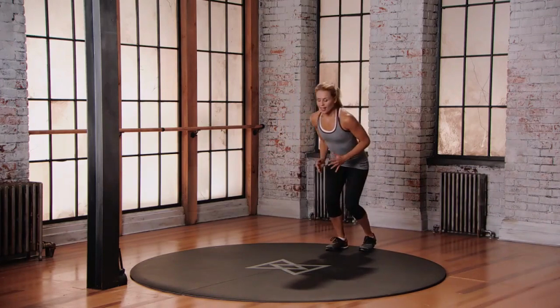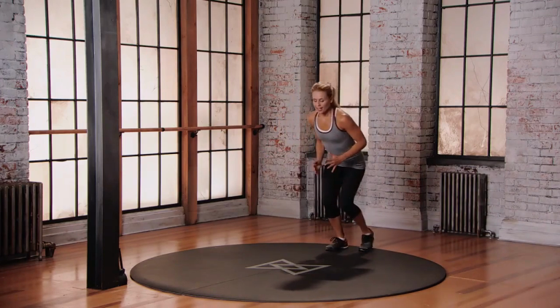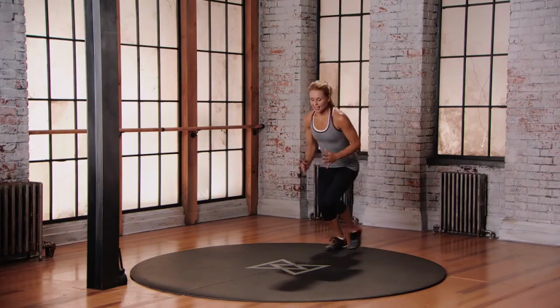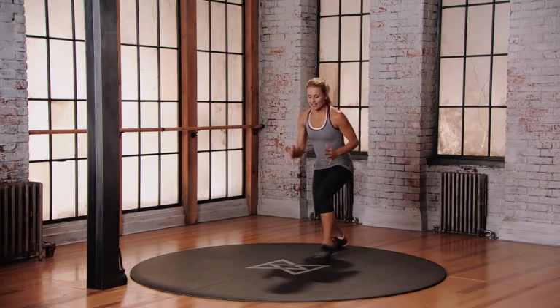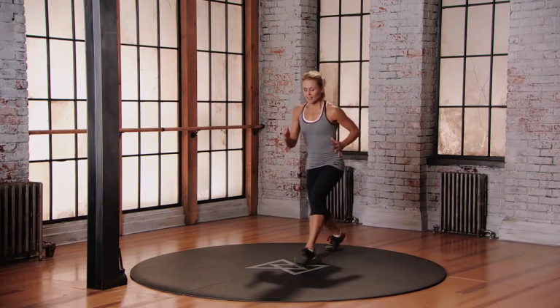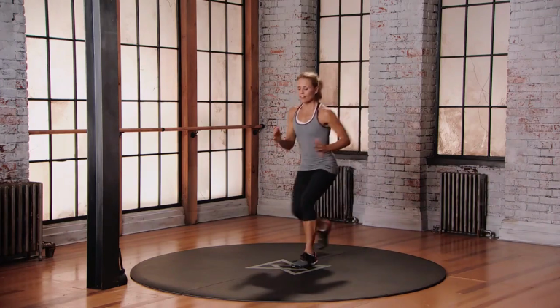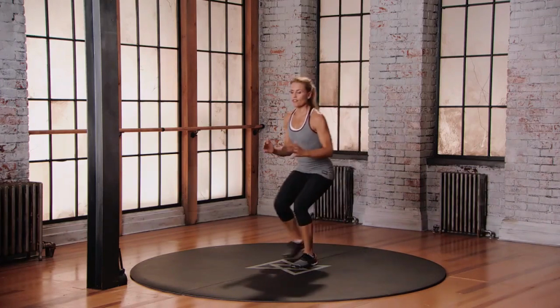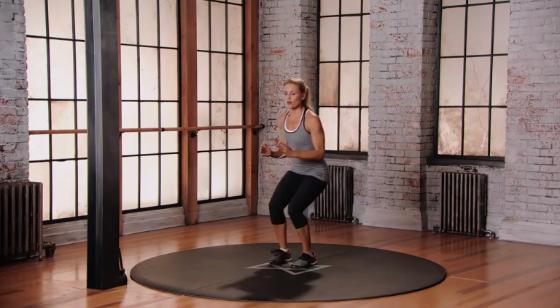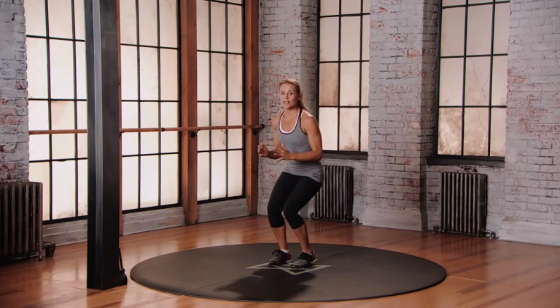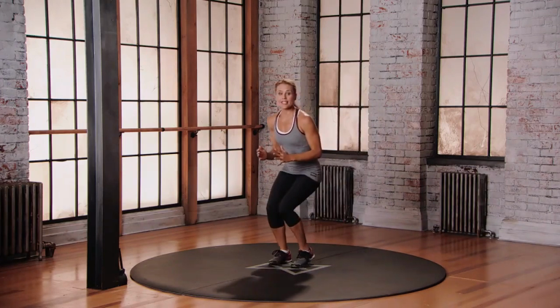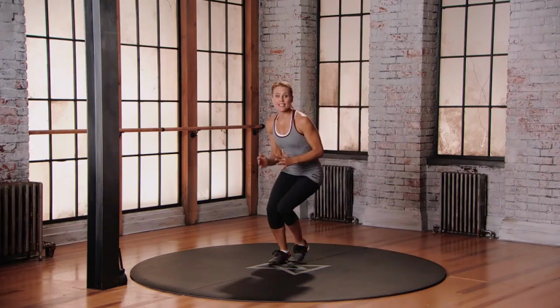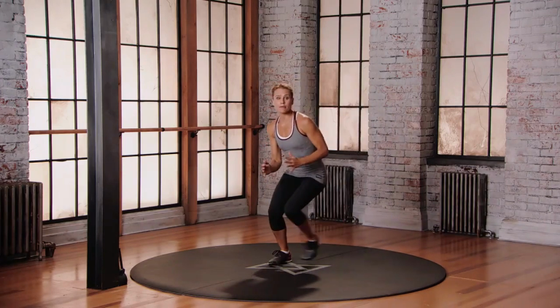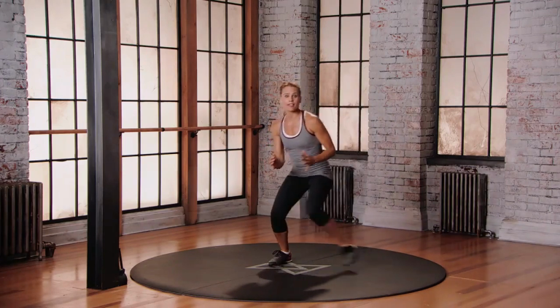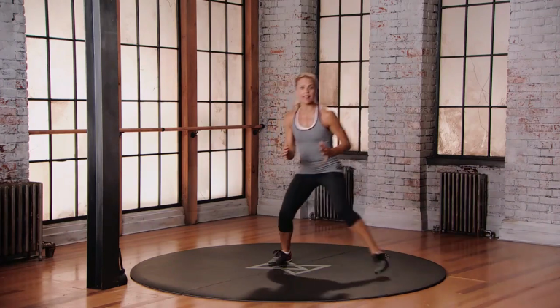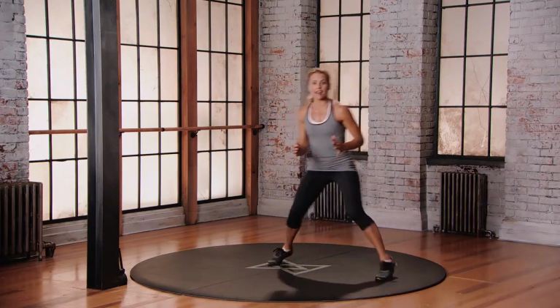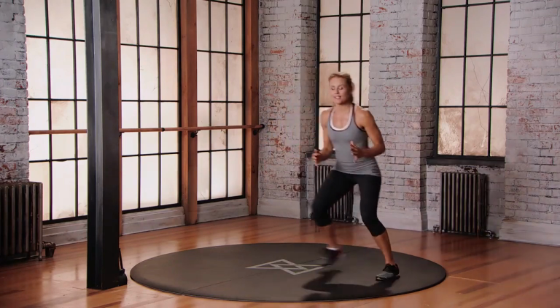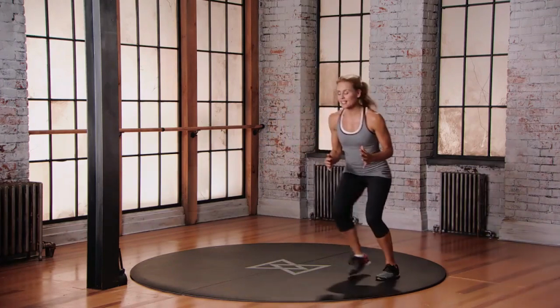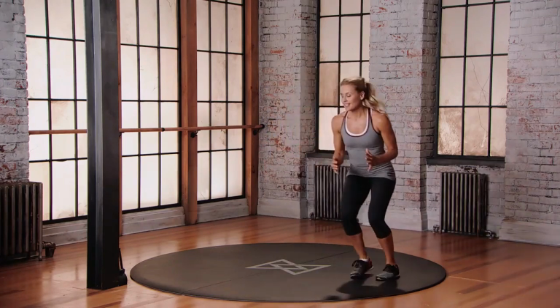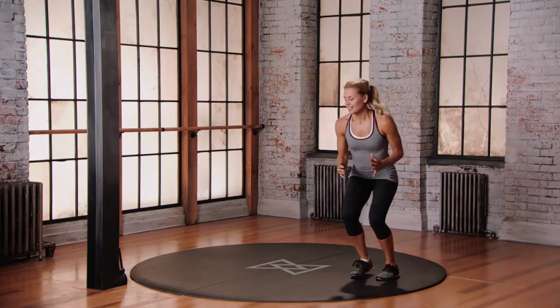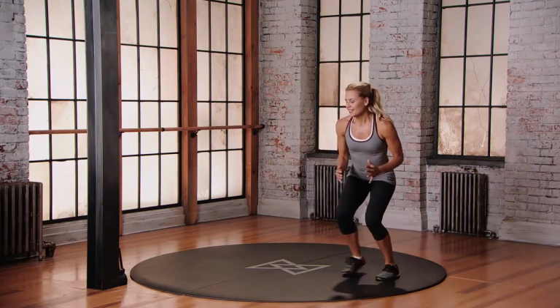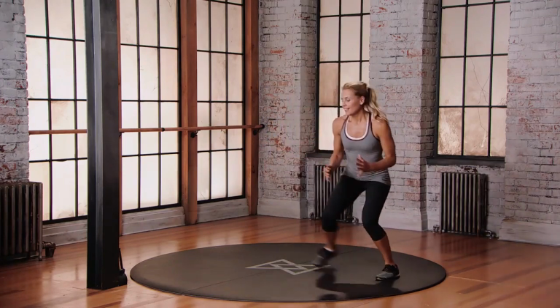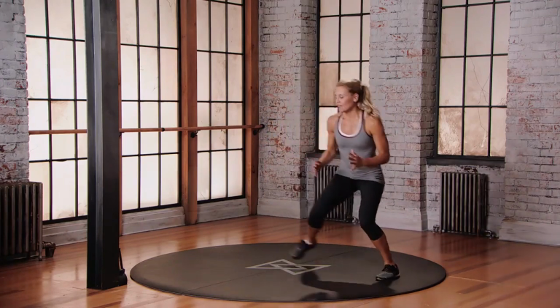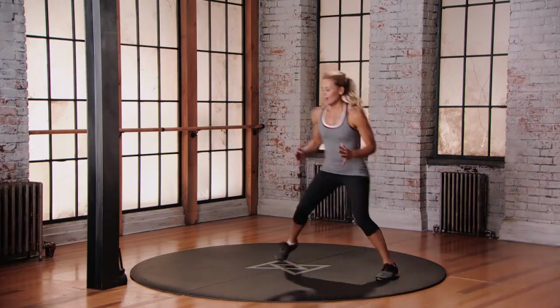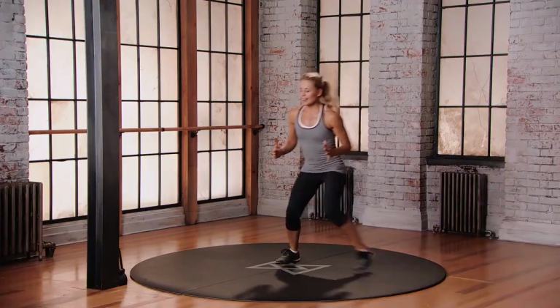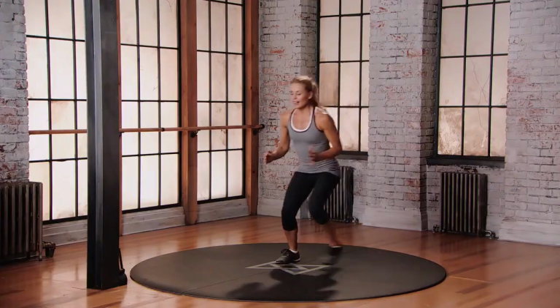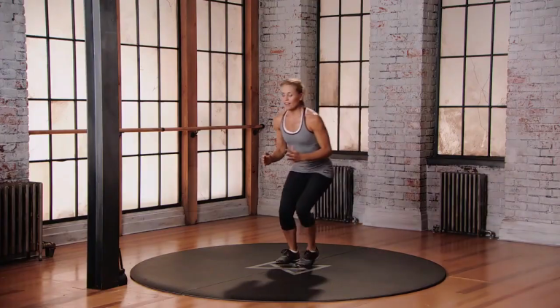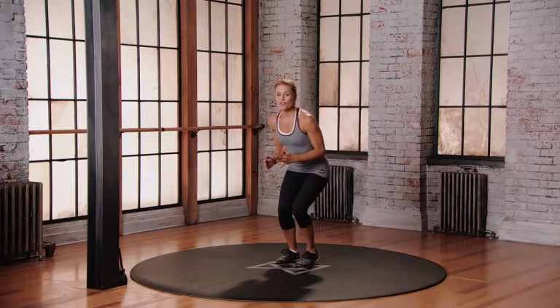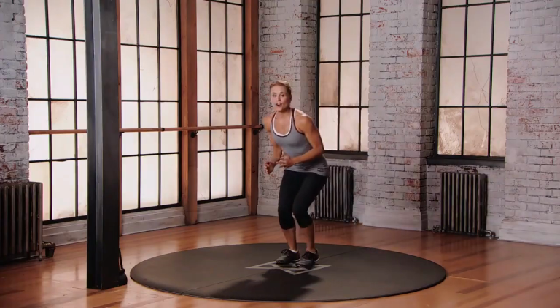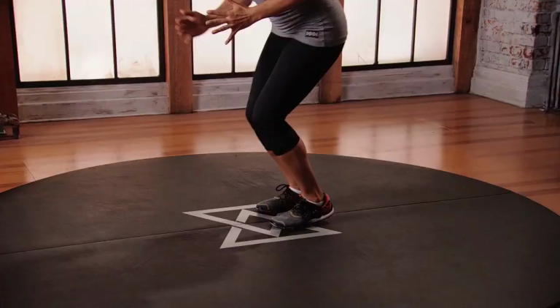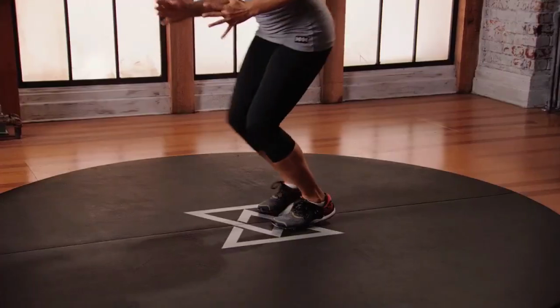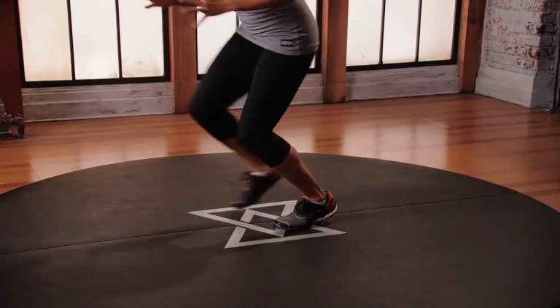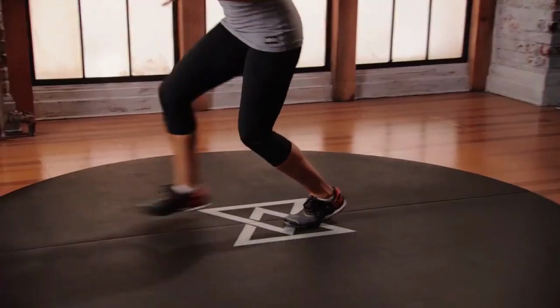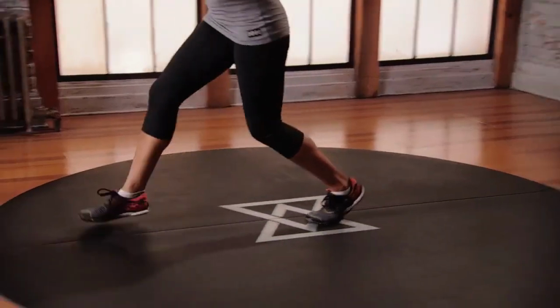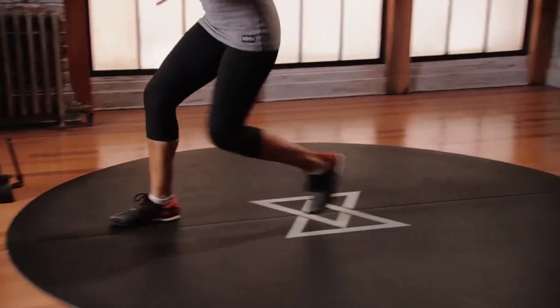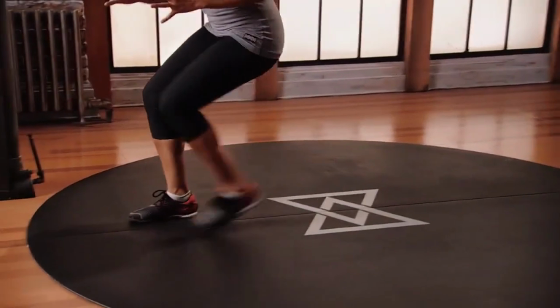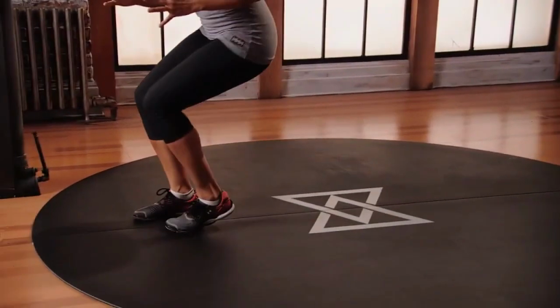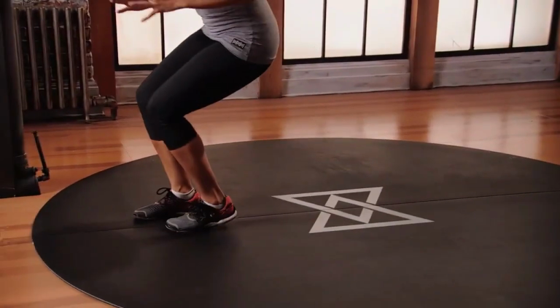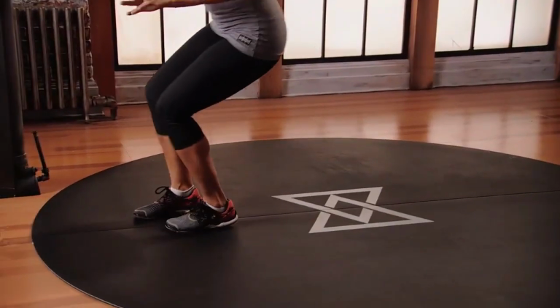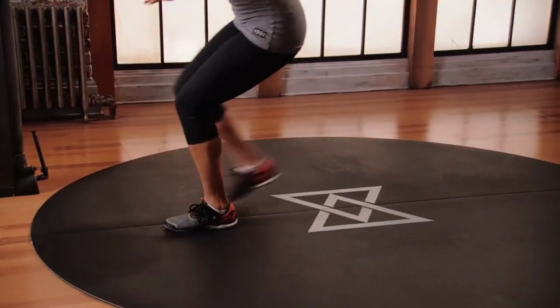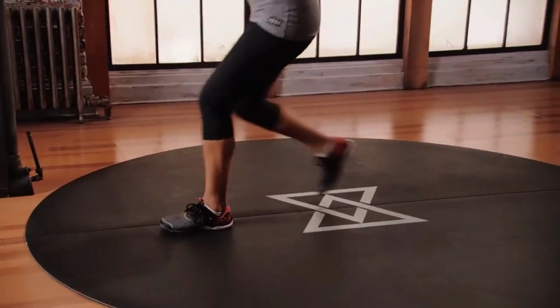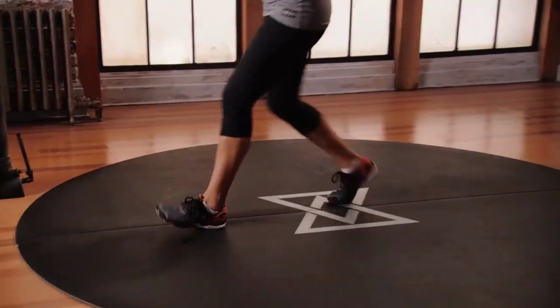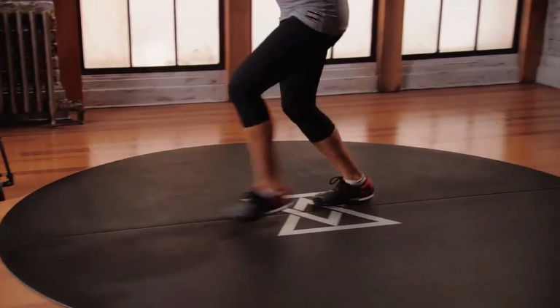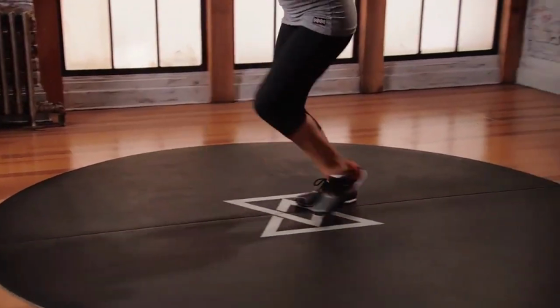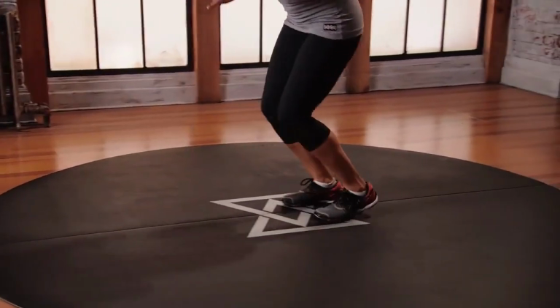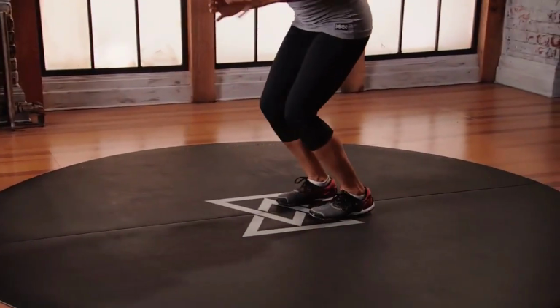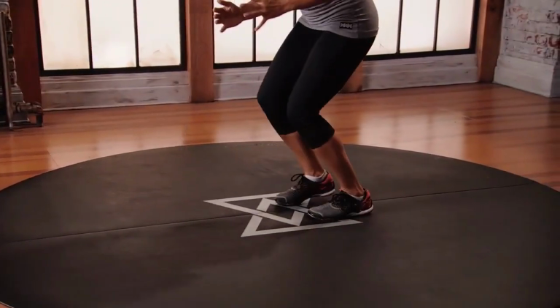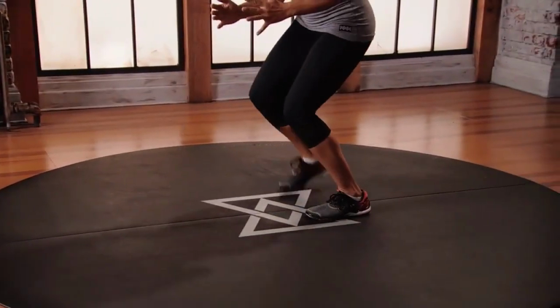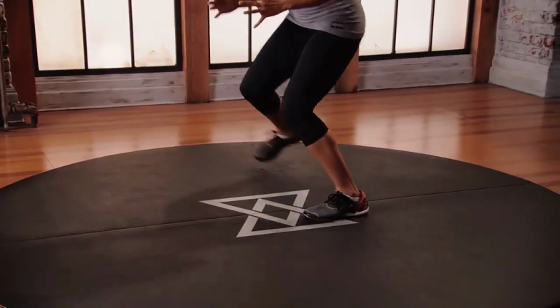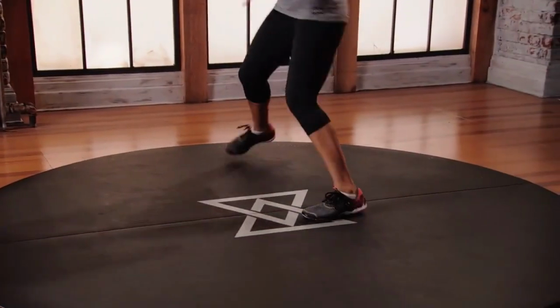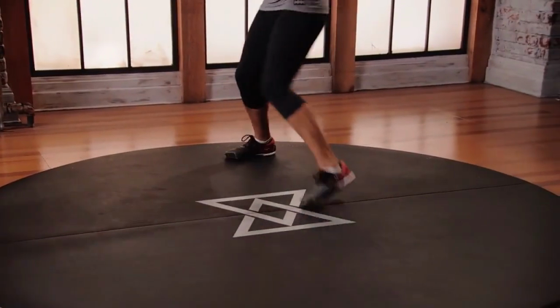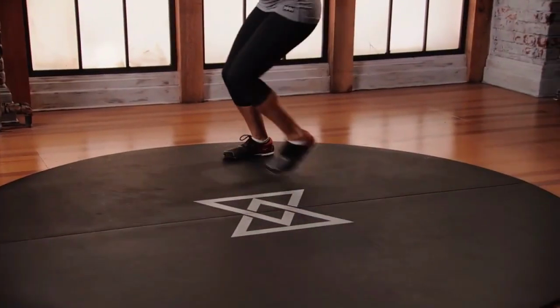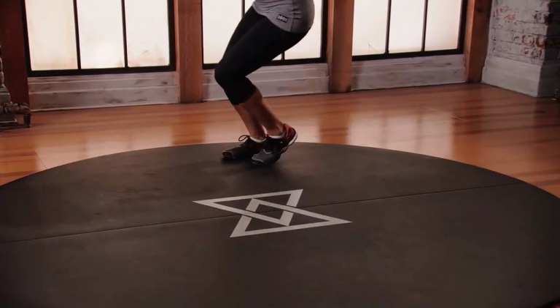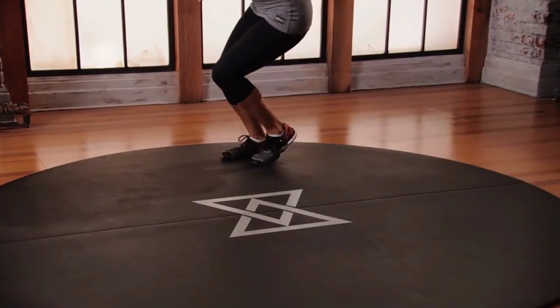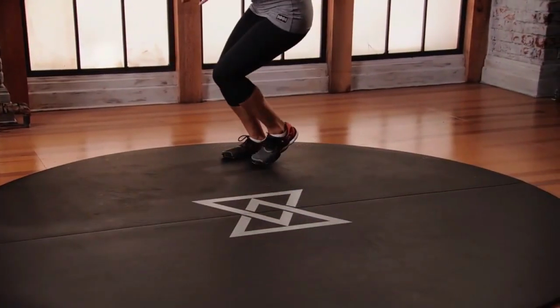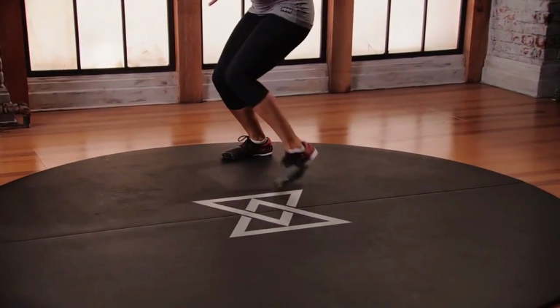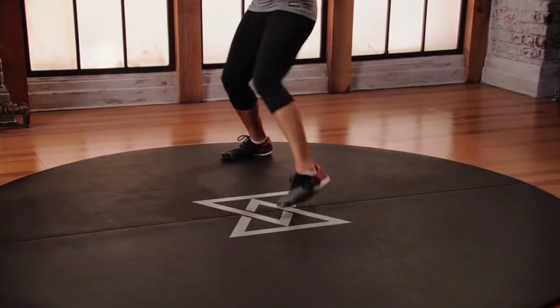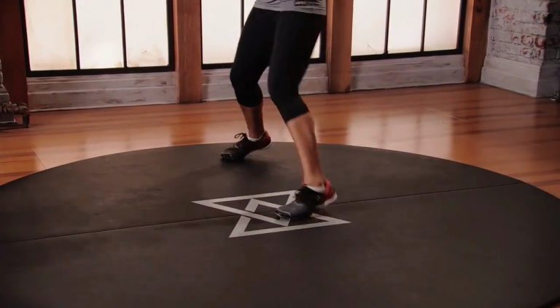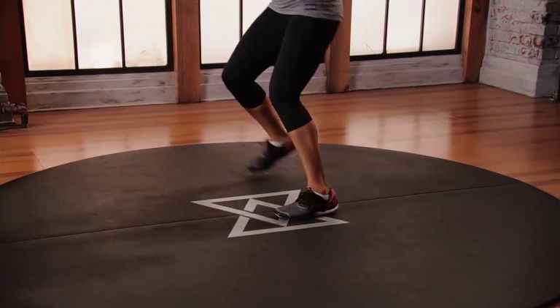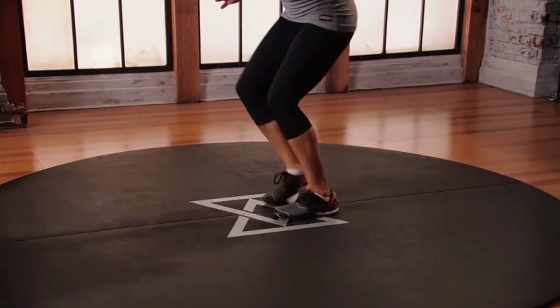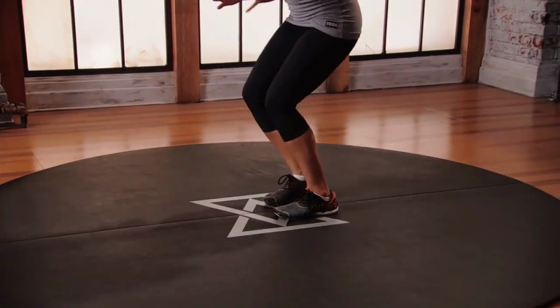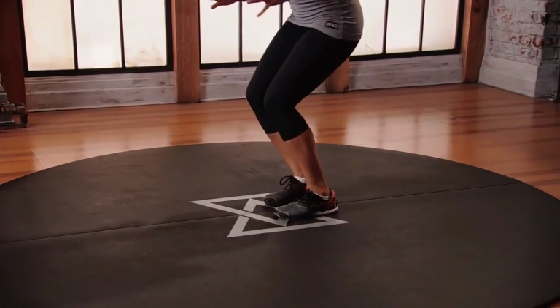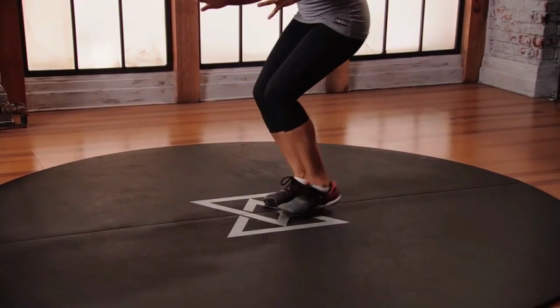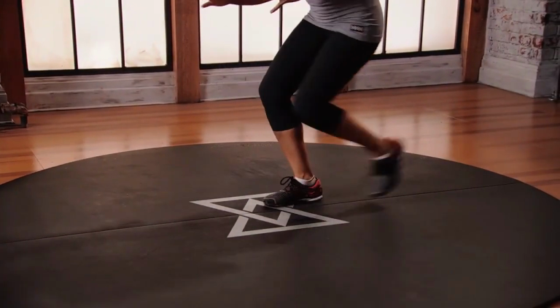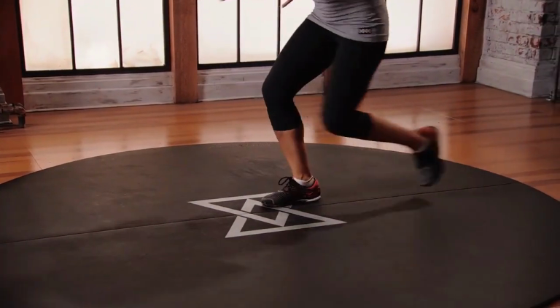Again — forward, this time to the left. Right, left, forward, back to center, to the right, back to center, back.